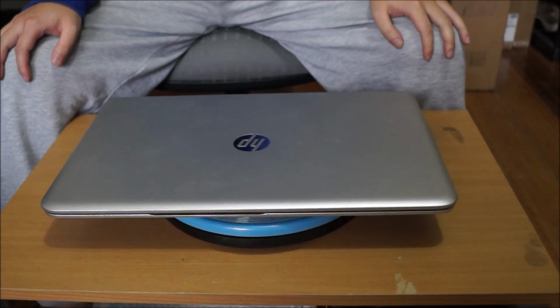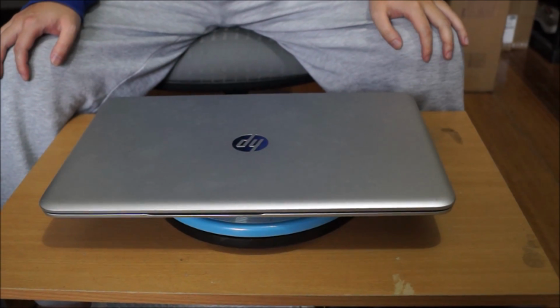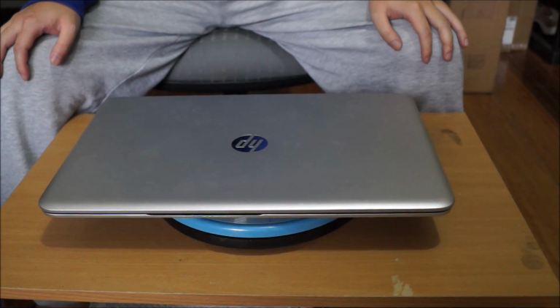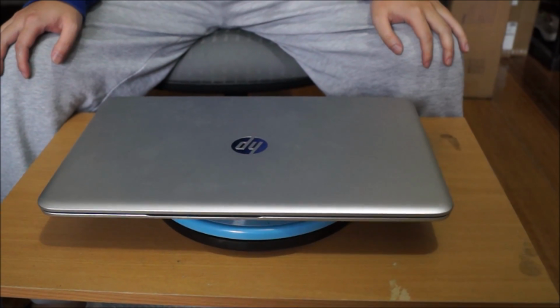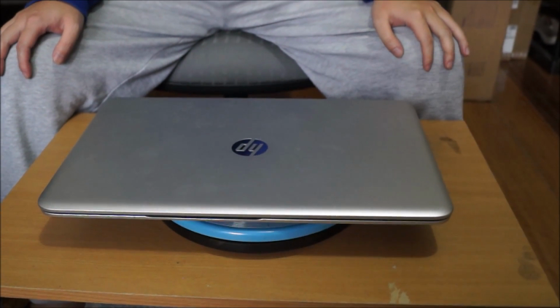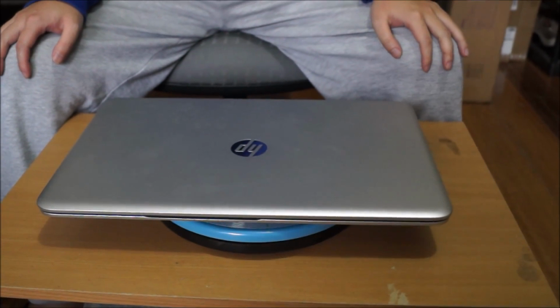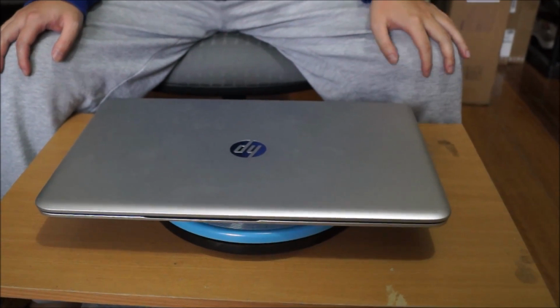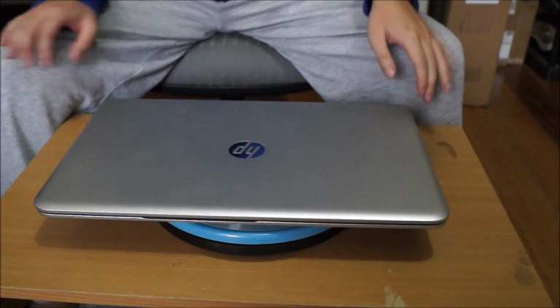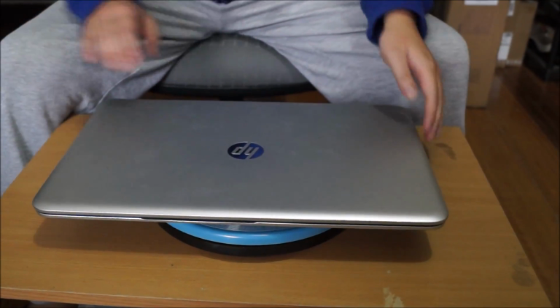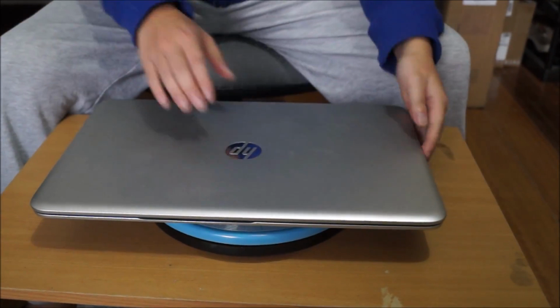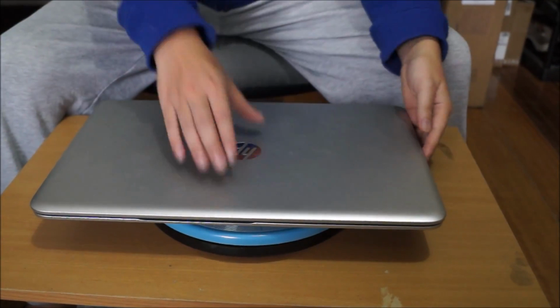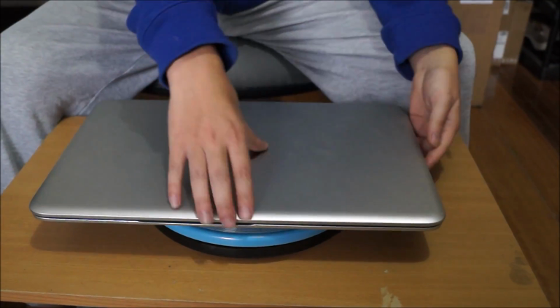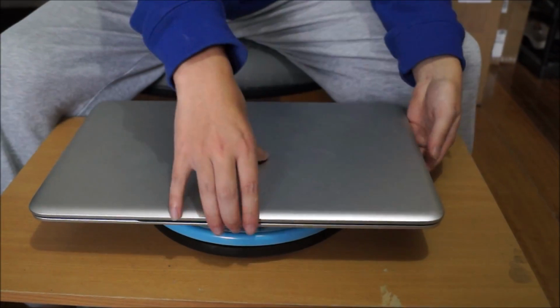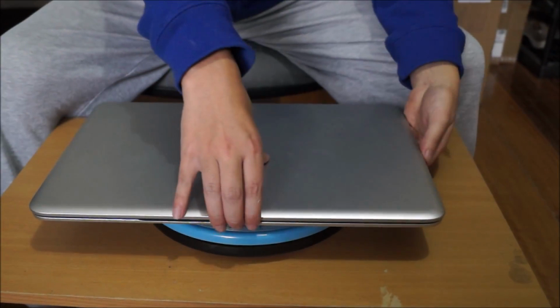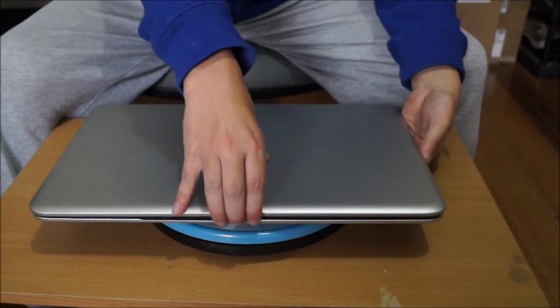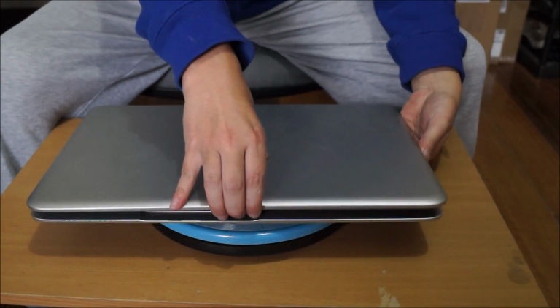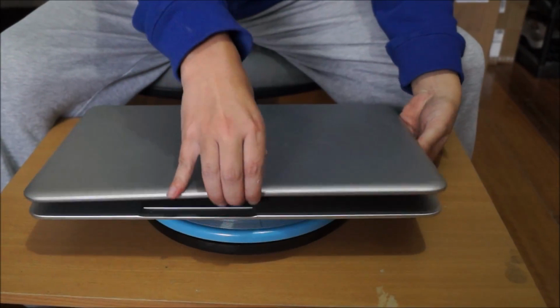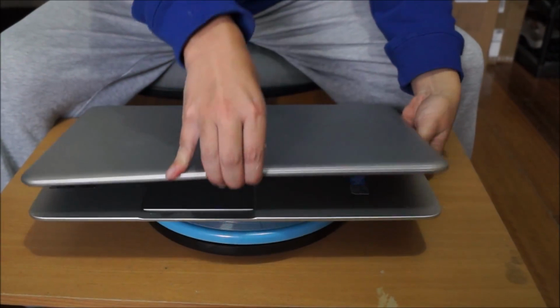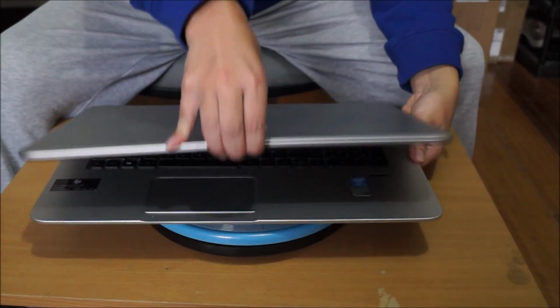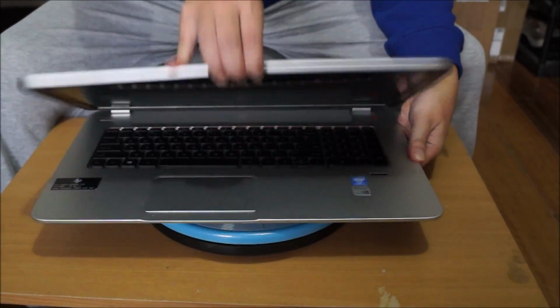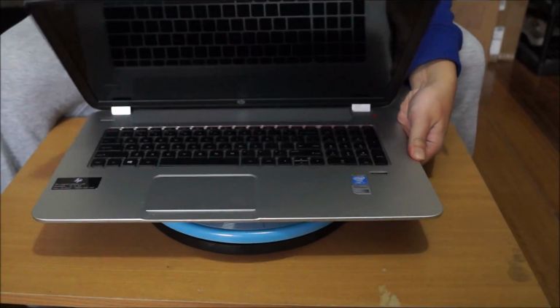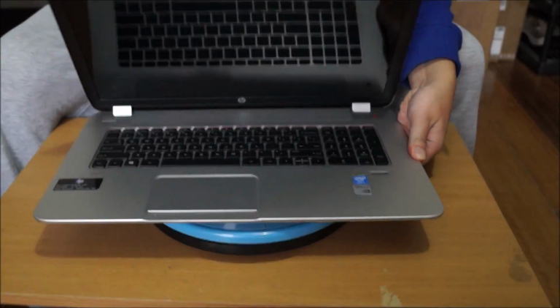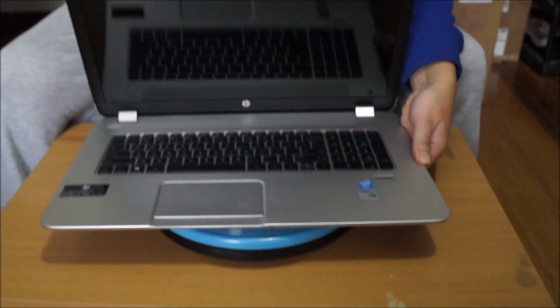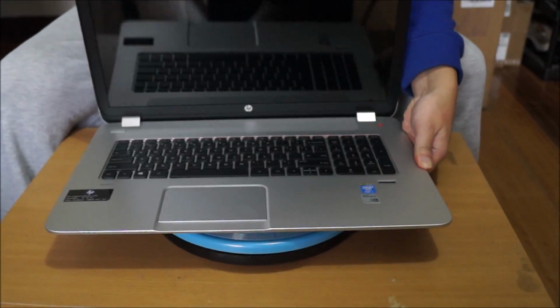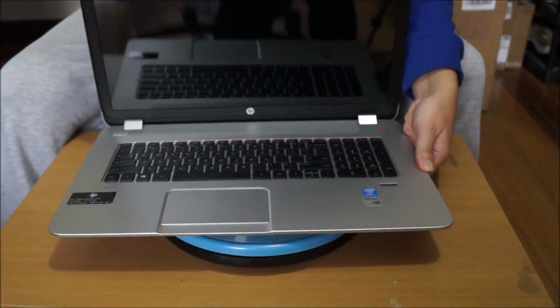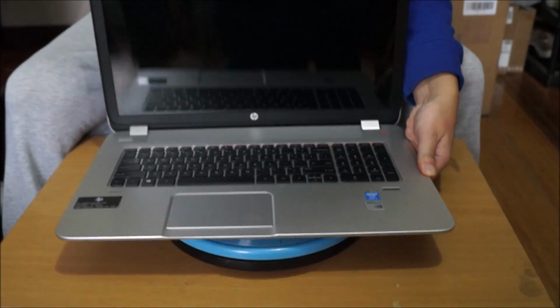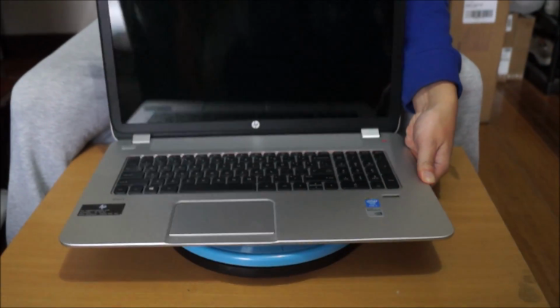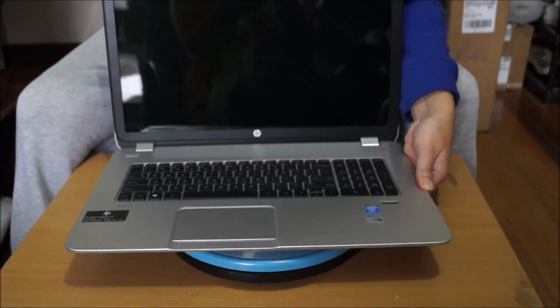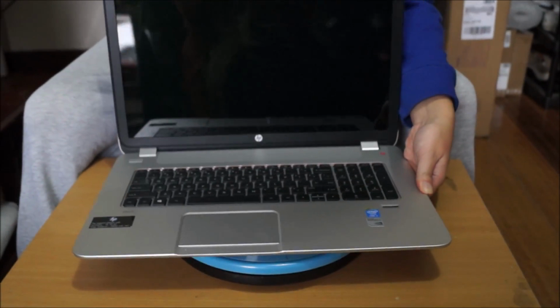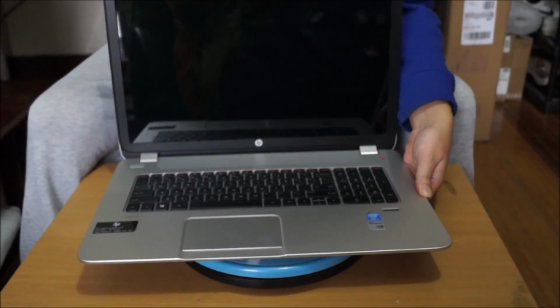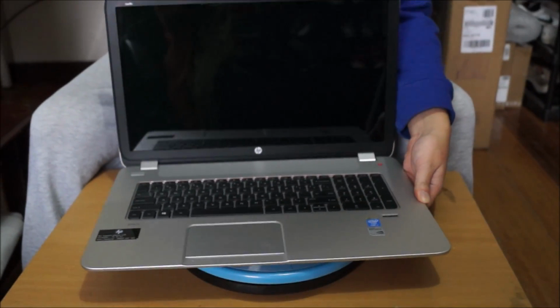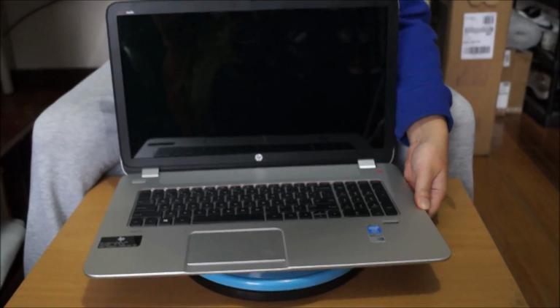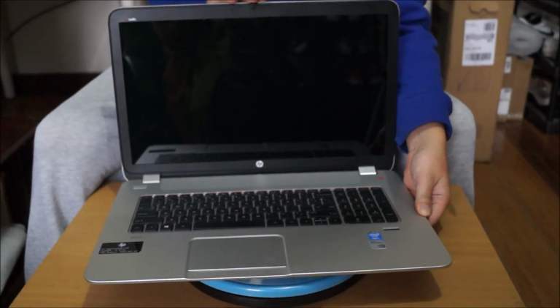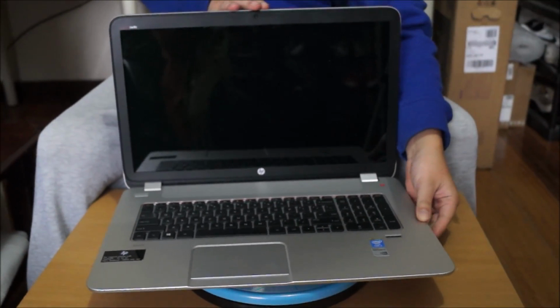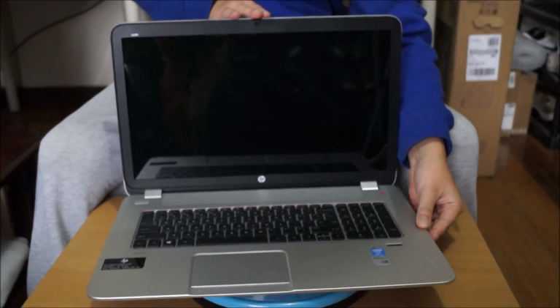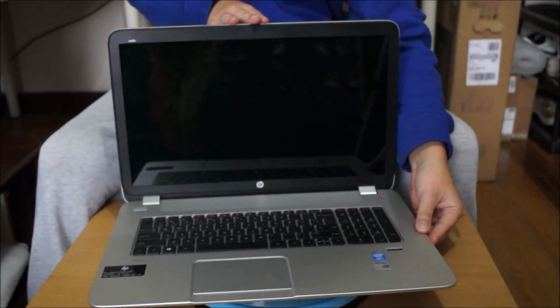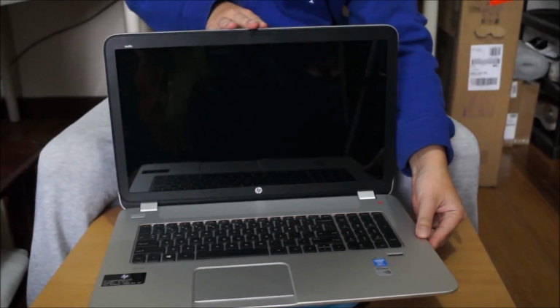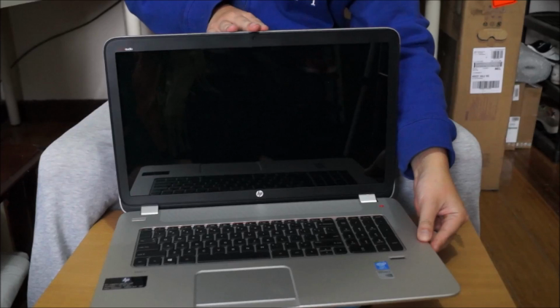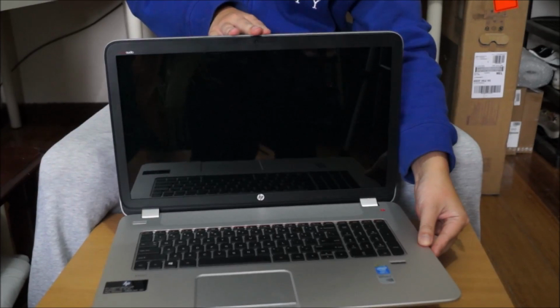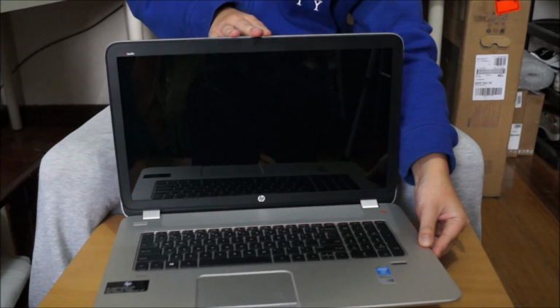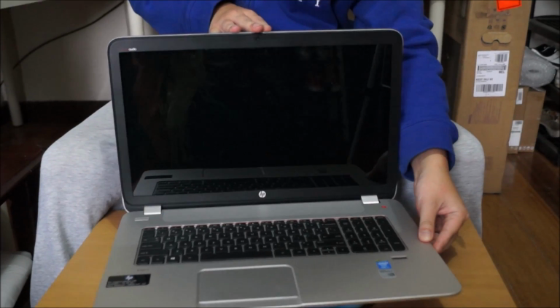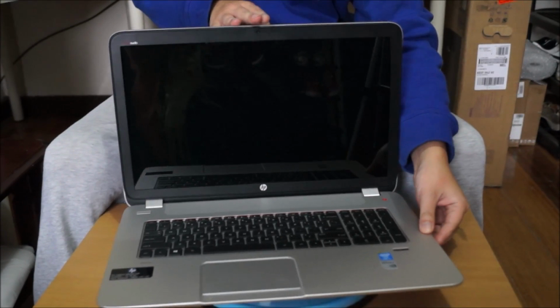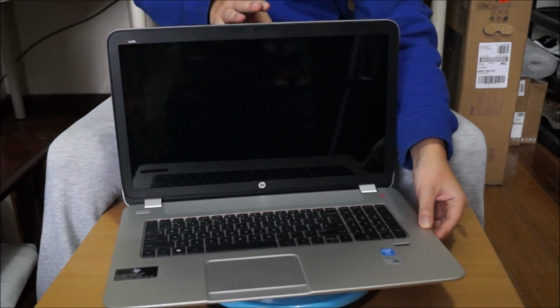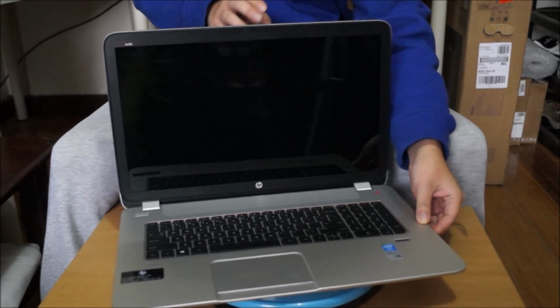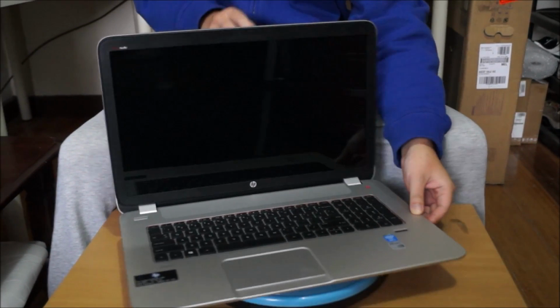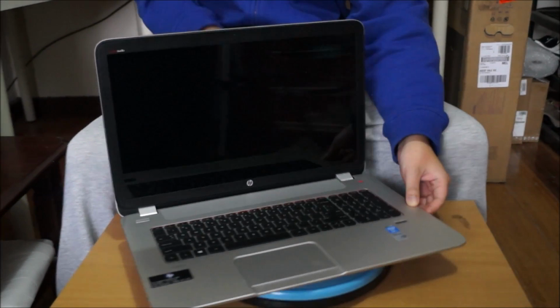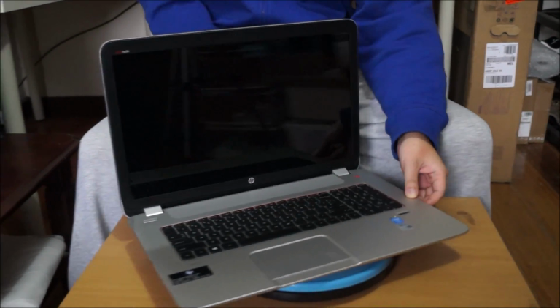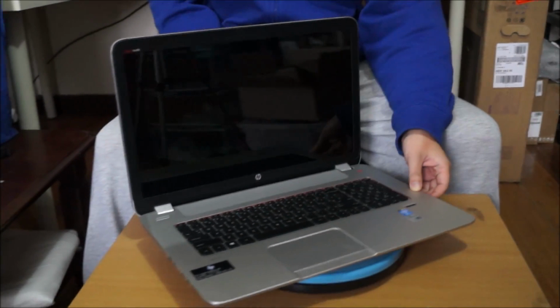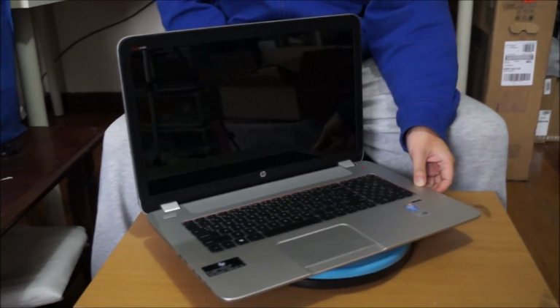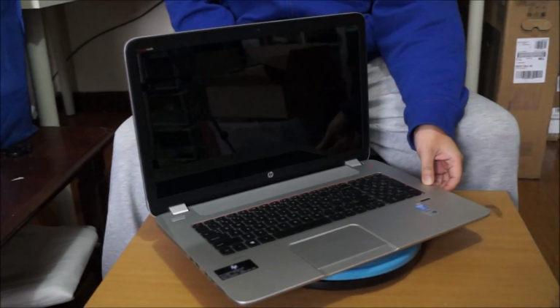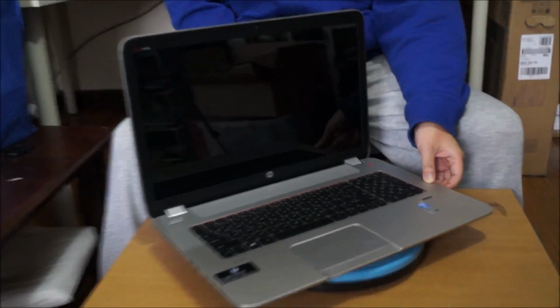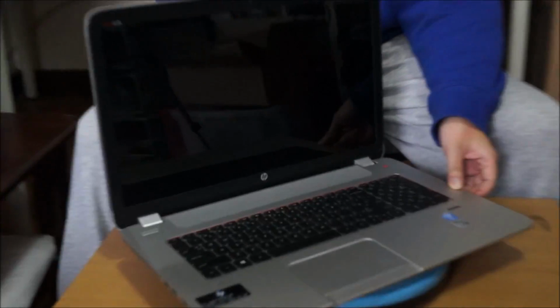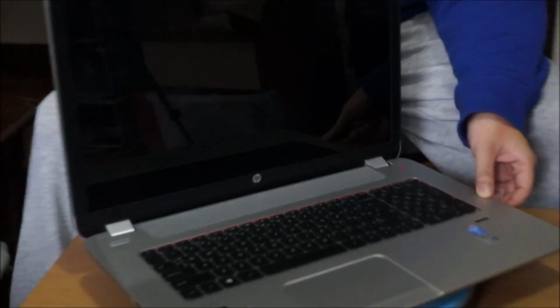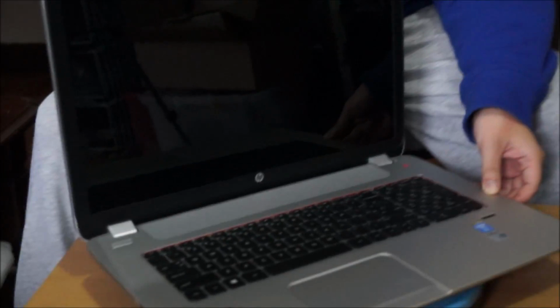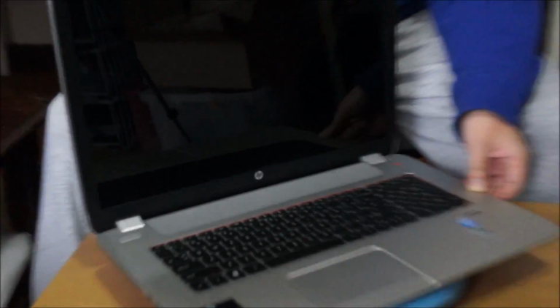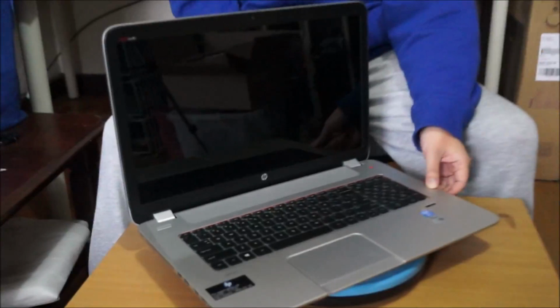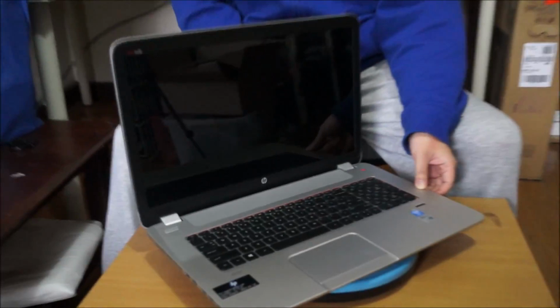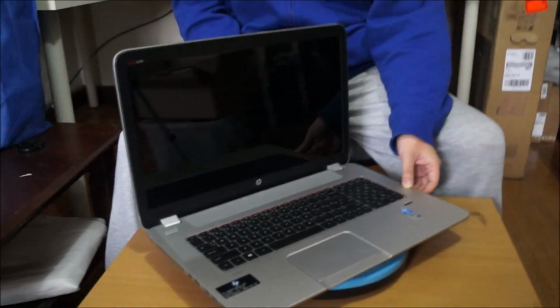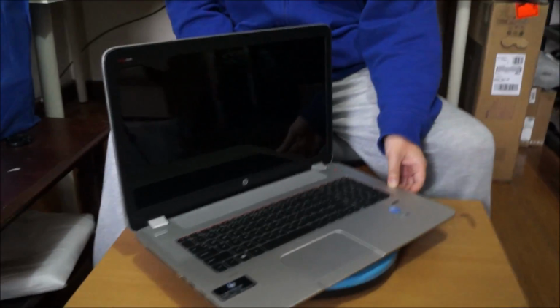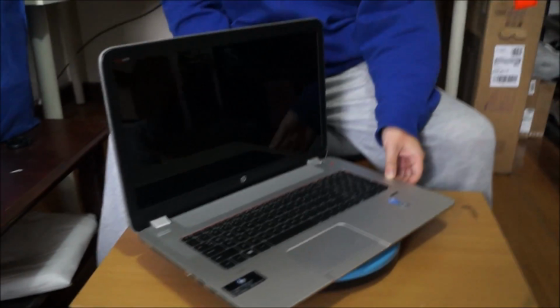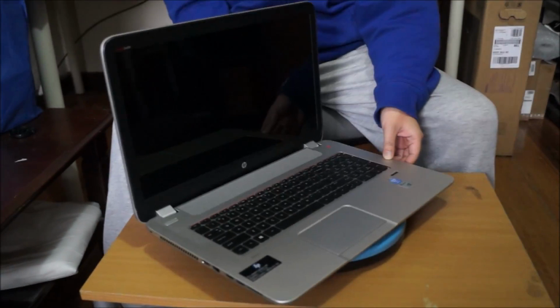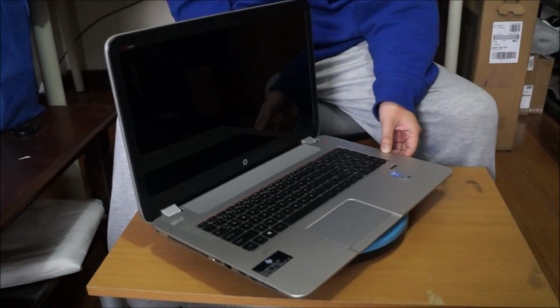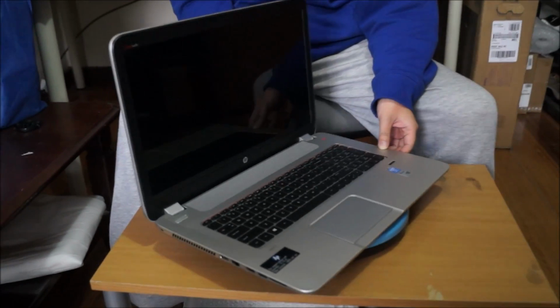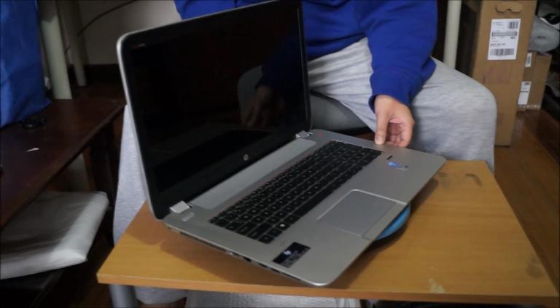Here we have an HP Envy 17, 2014 edition. We're going to open it up and explore the insides.